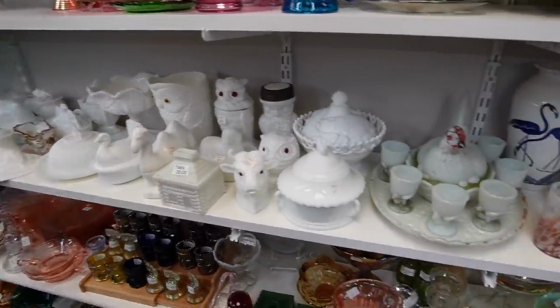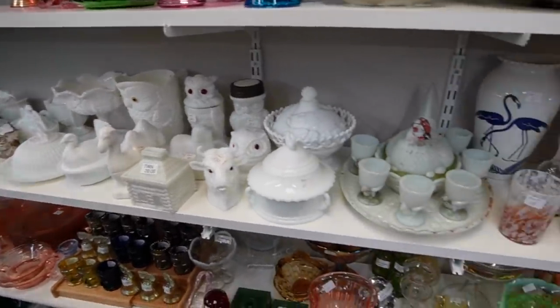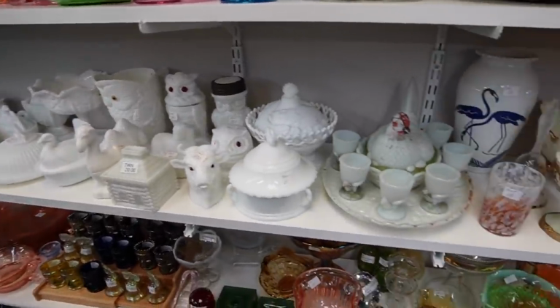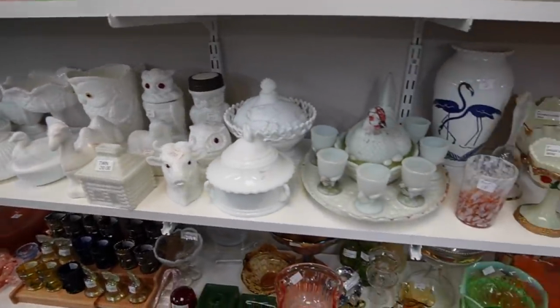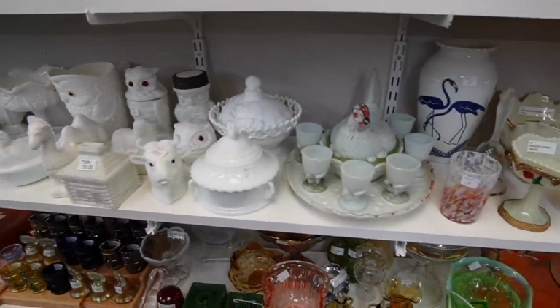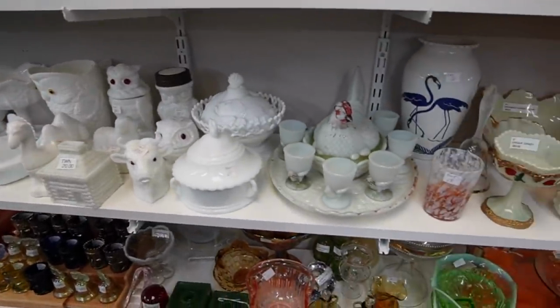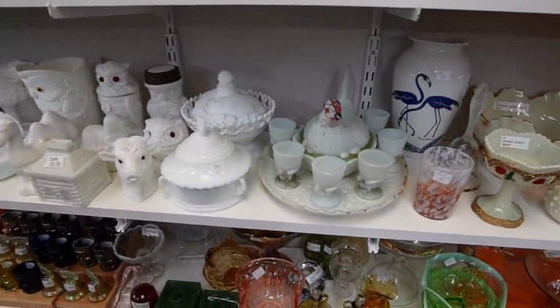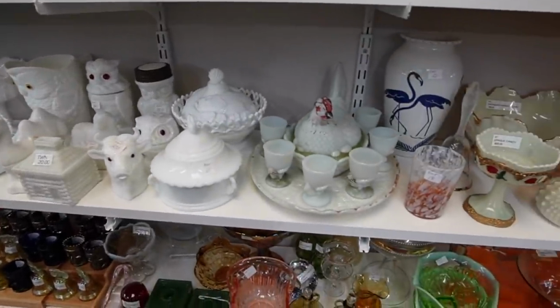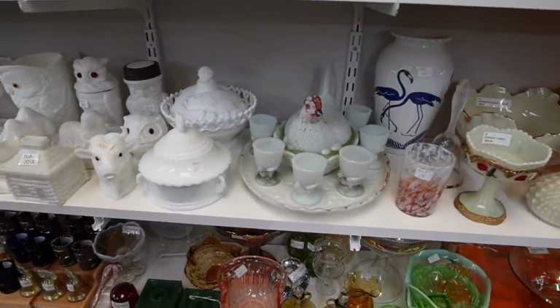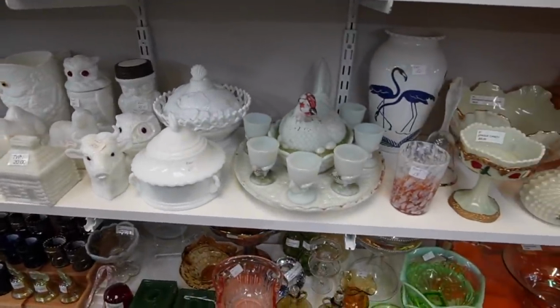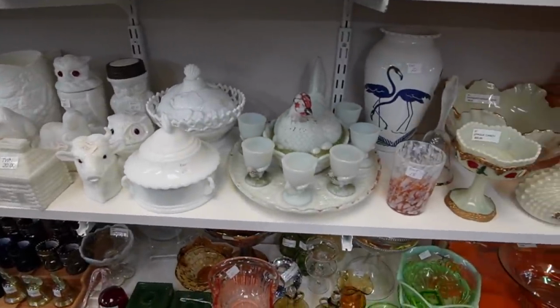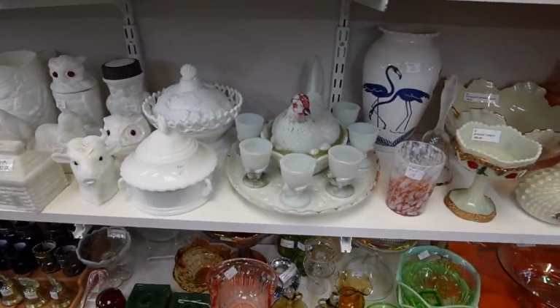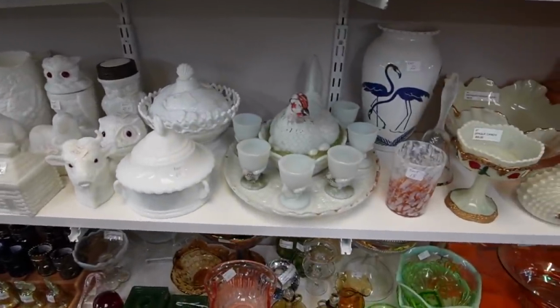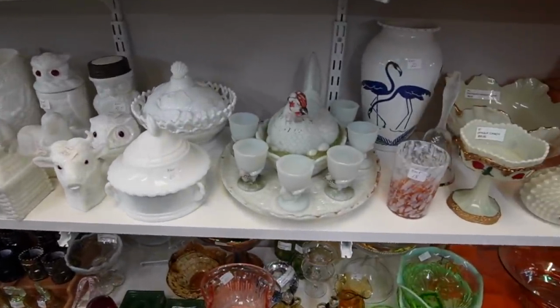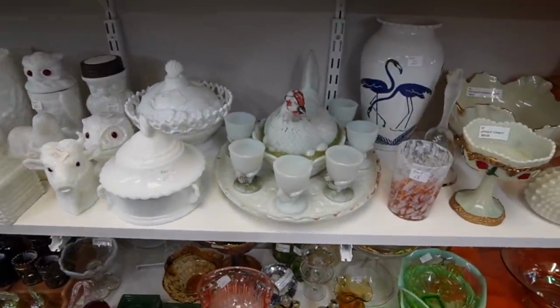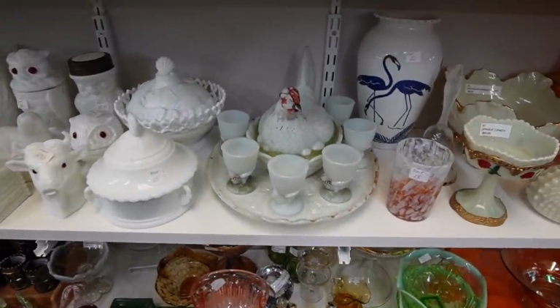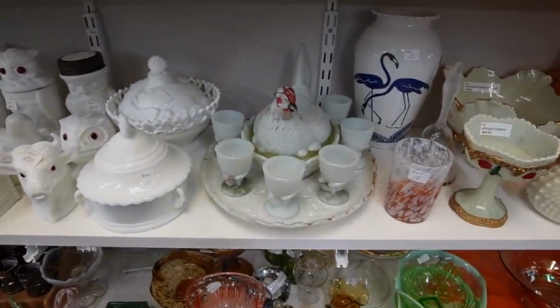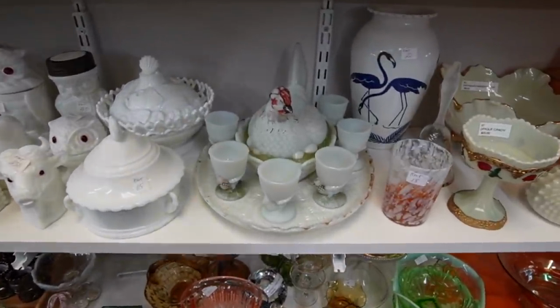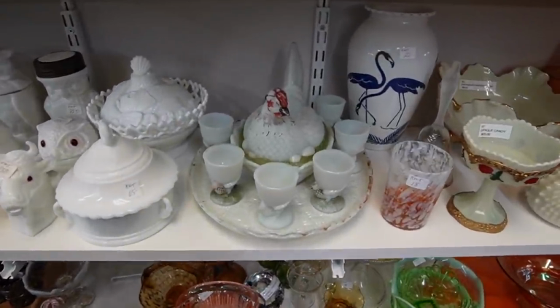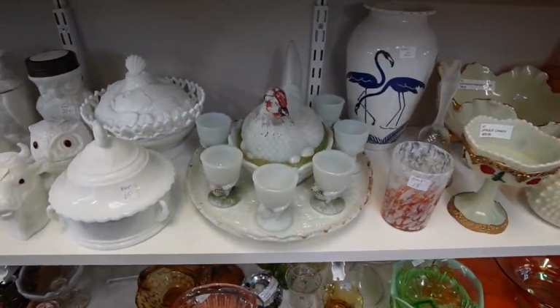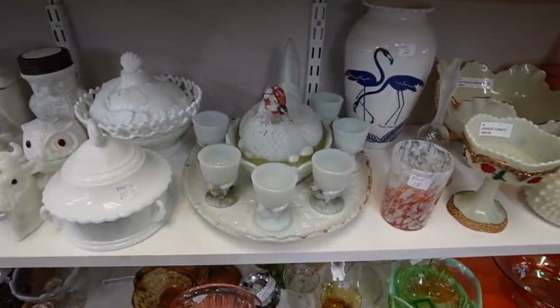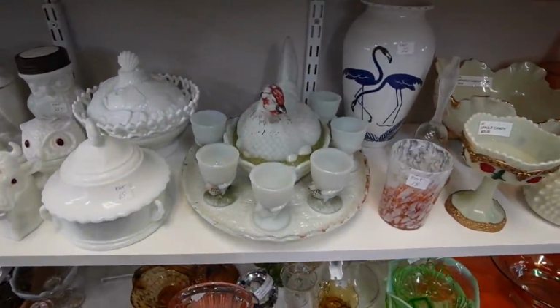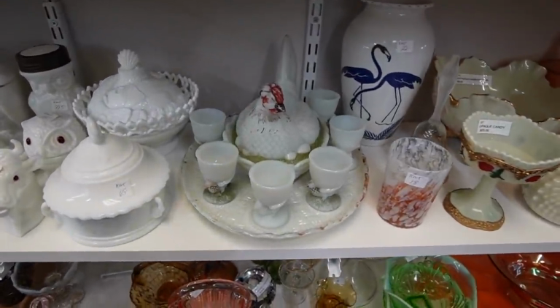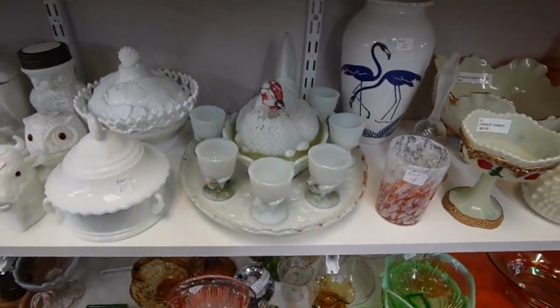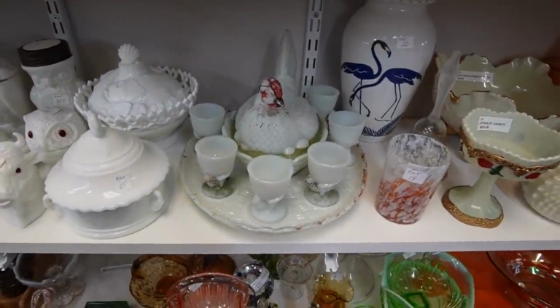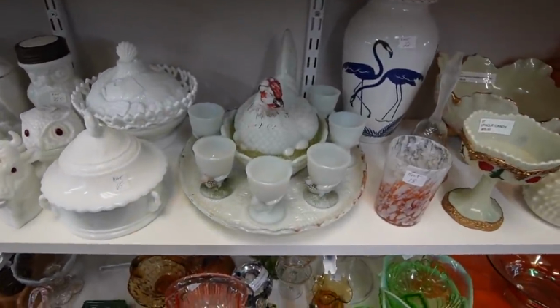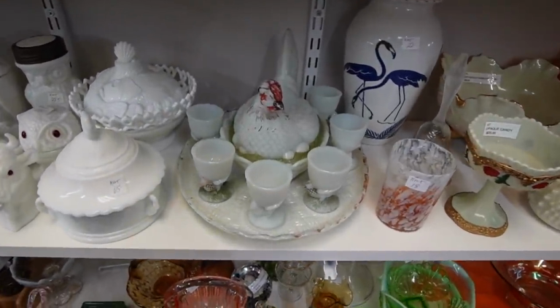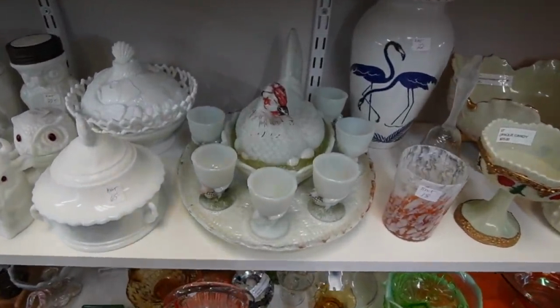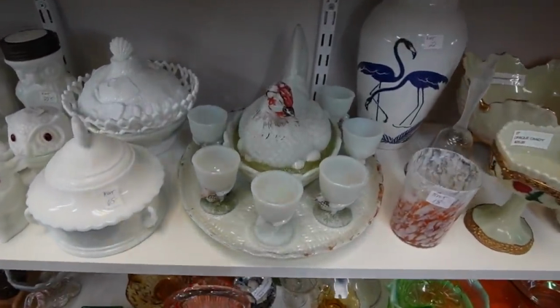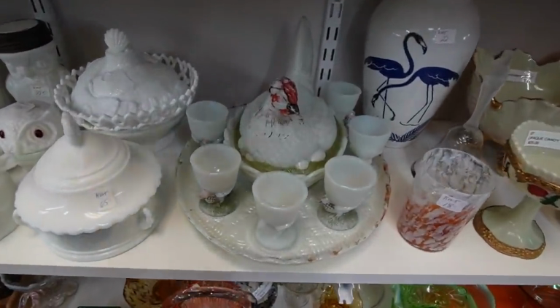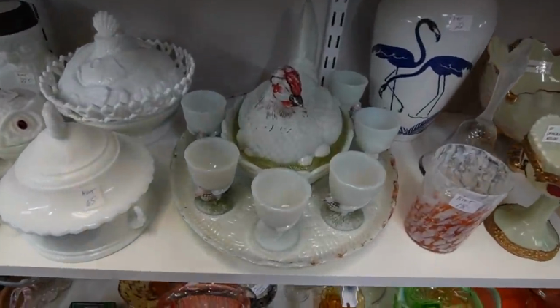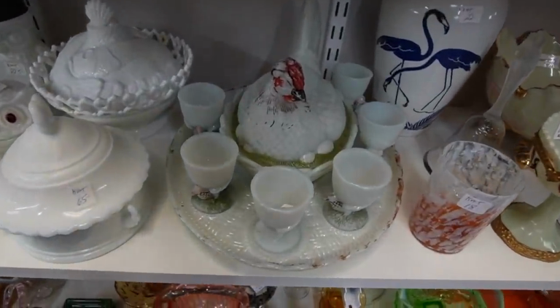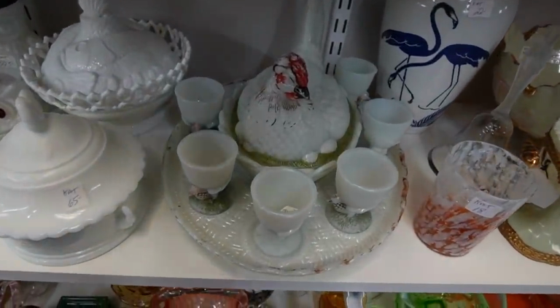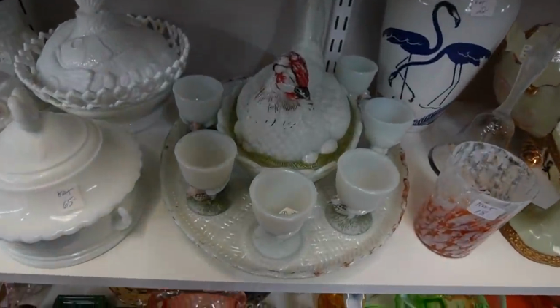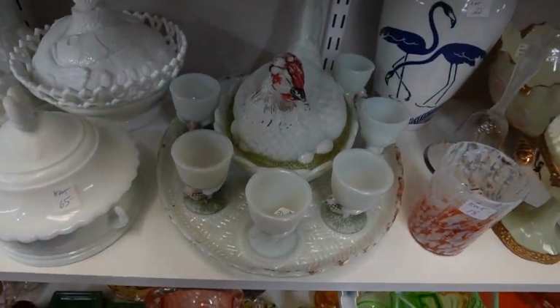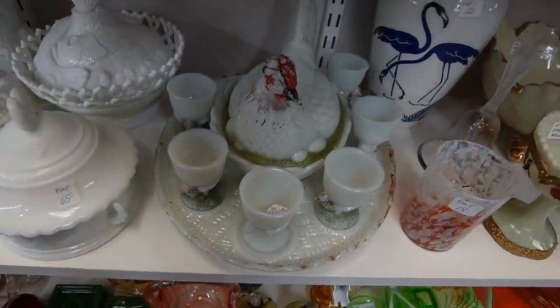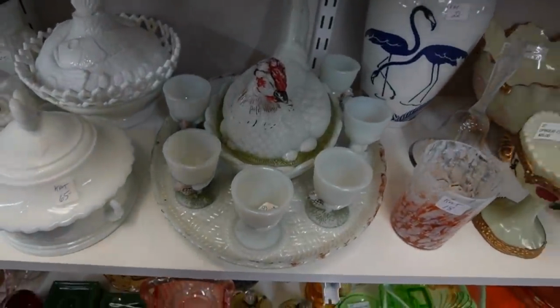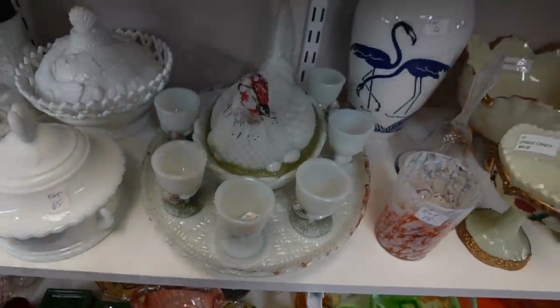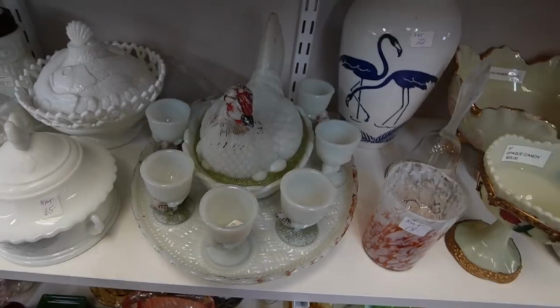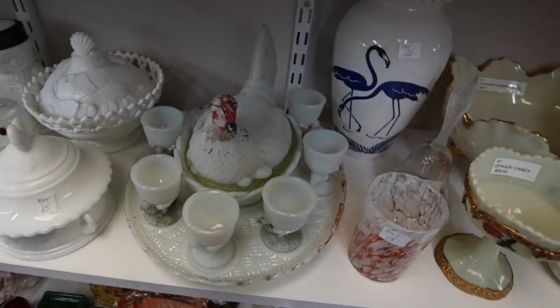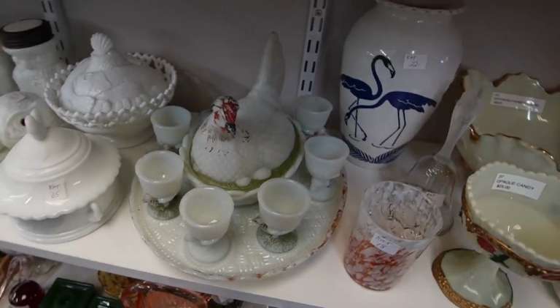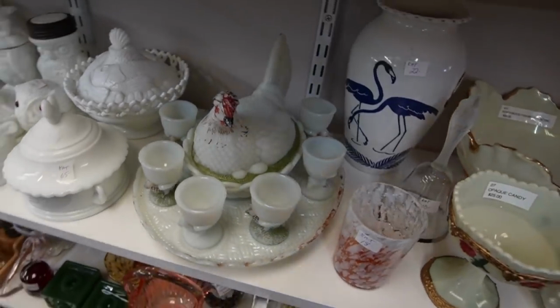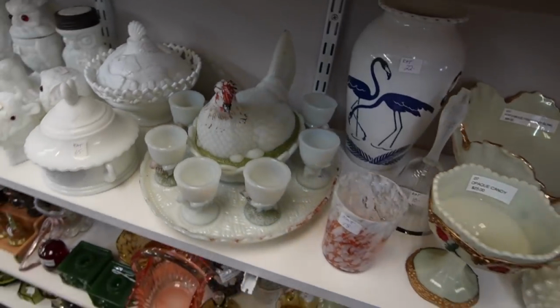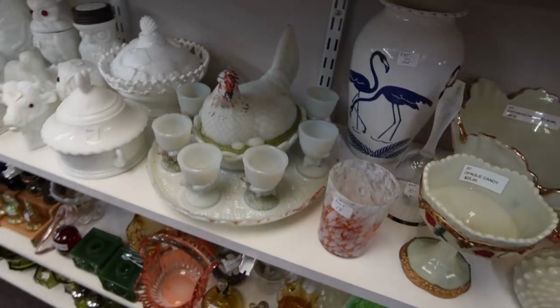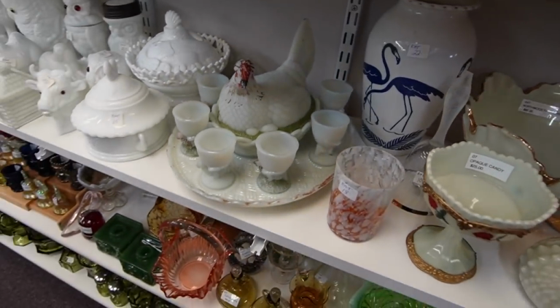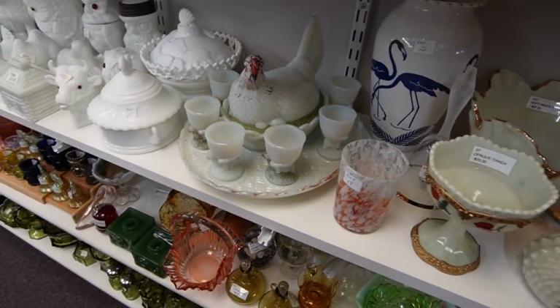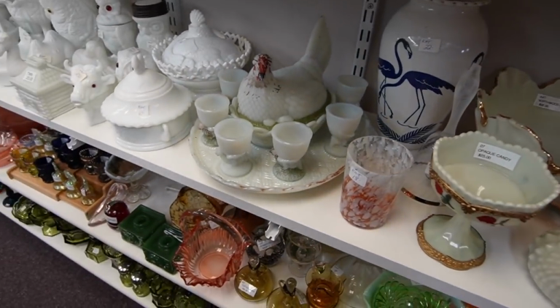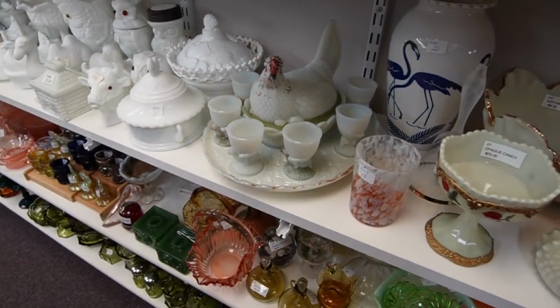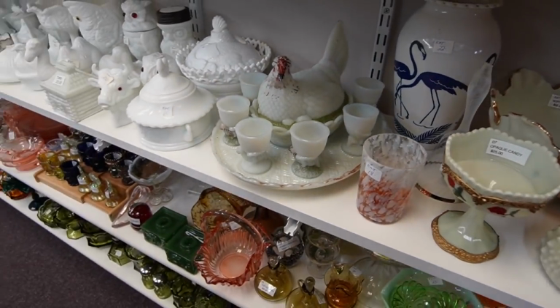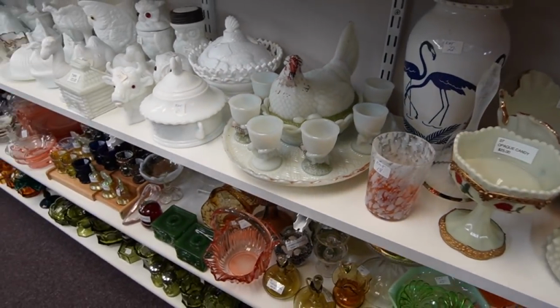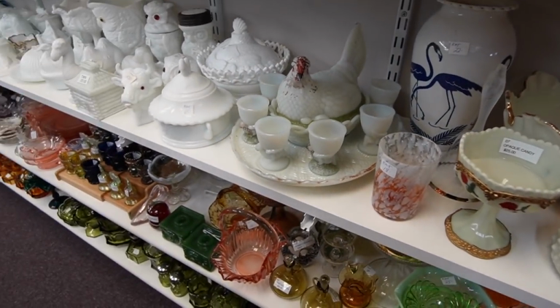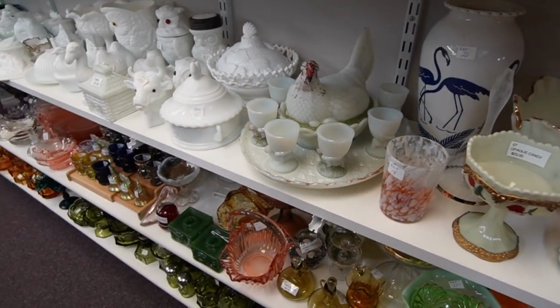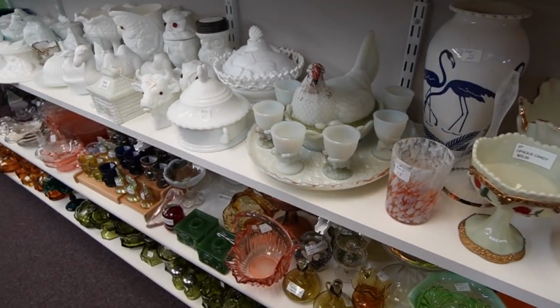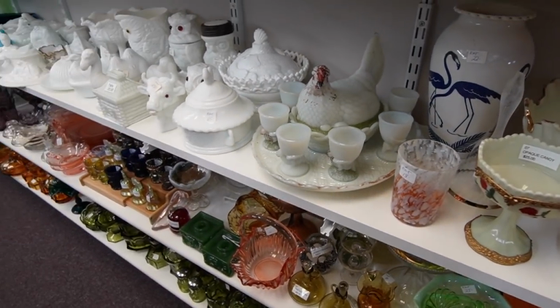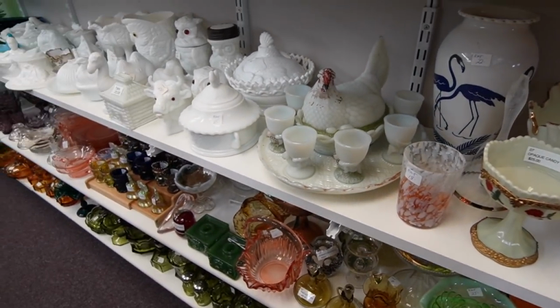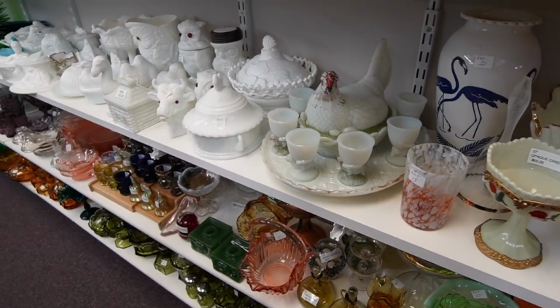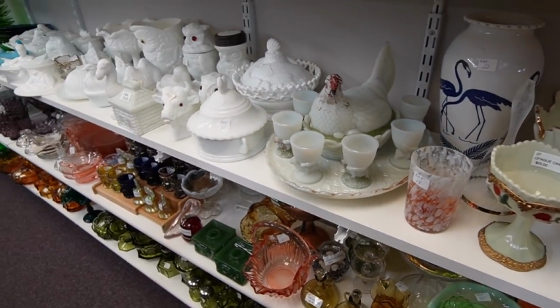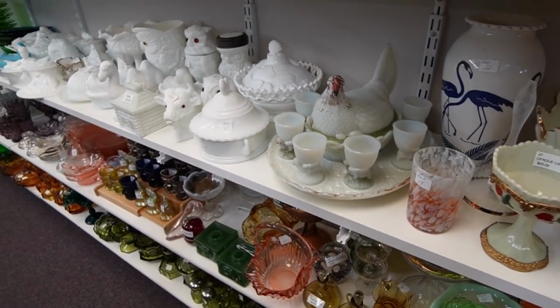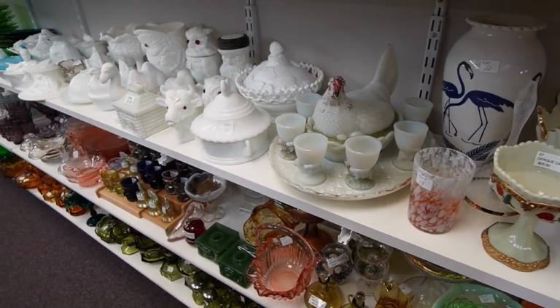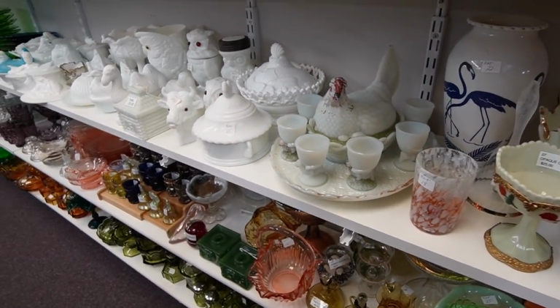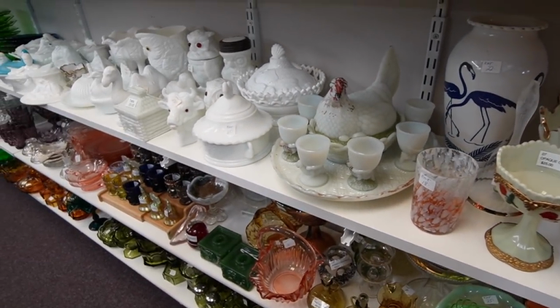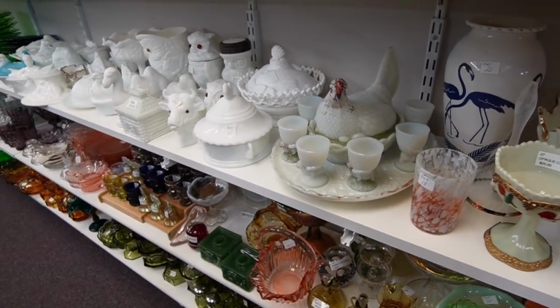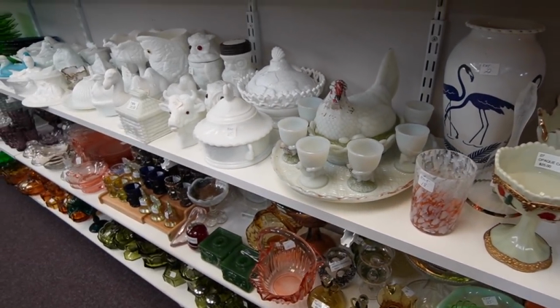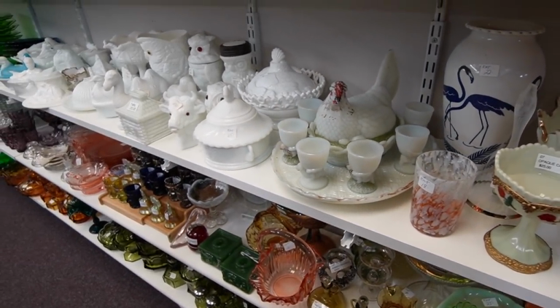Oh my goodness, look at that - that's so cool. We have $600 on that. I've never seen a complete set before.